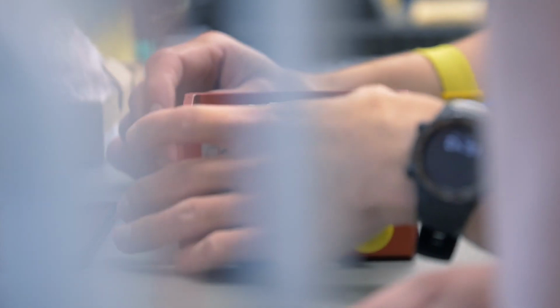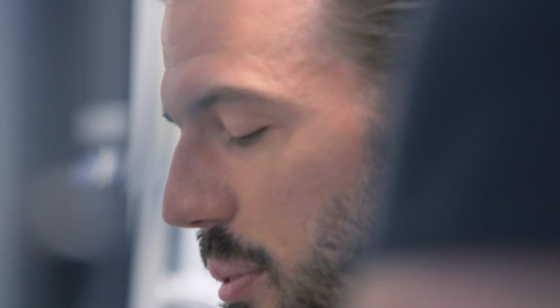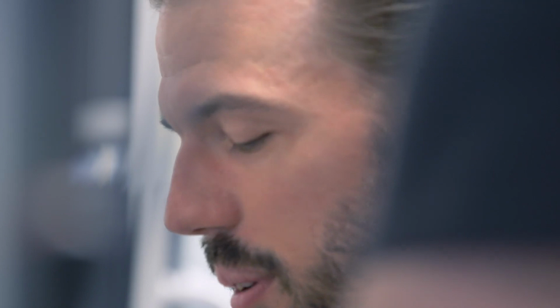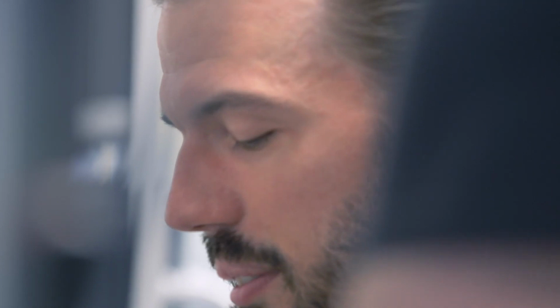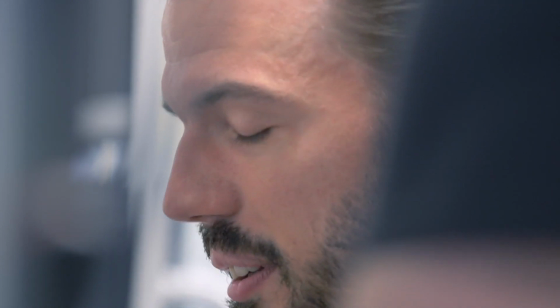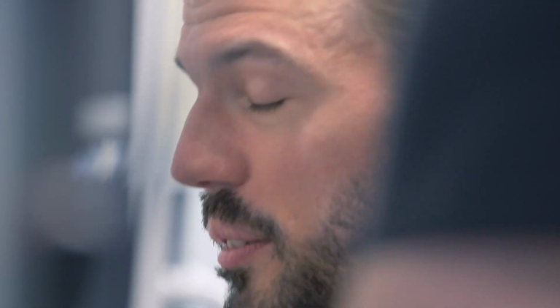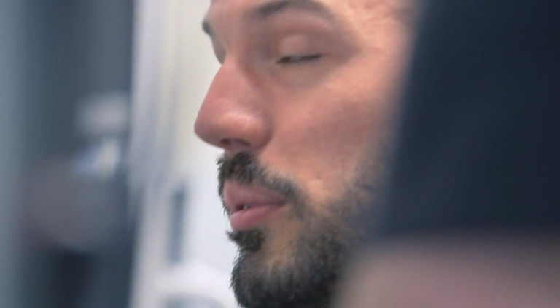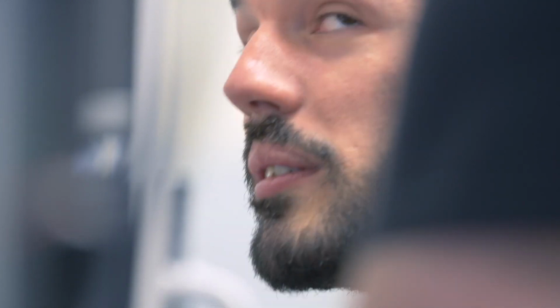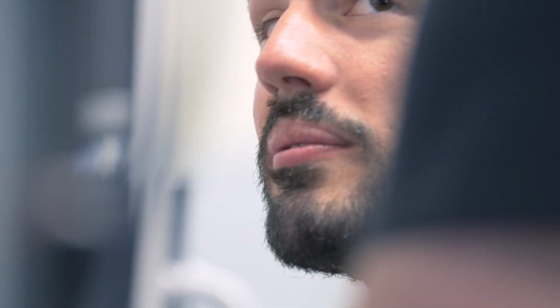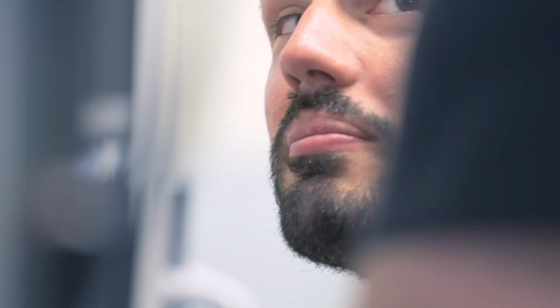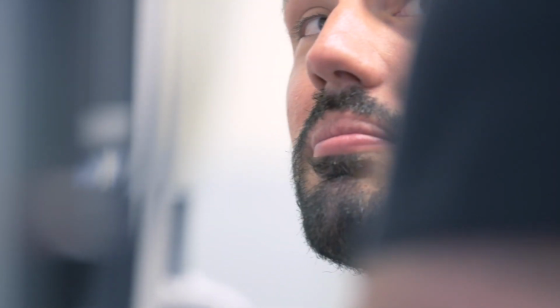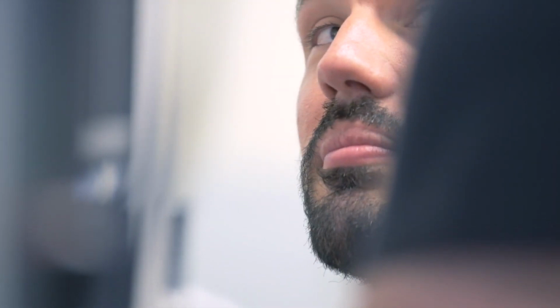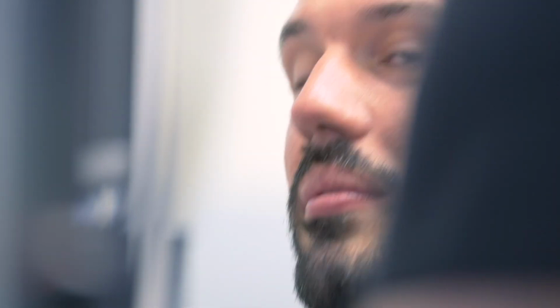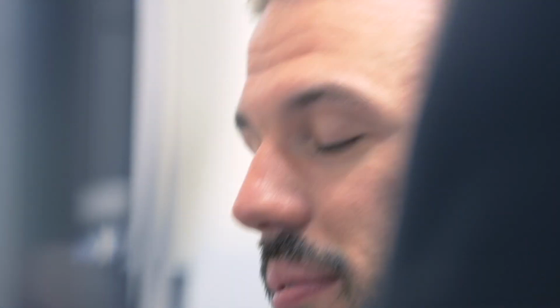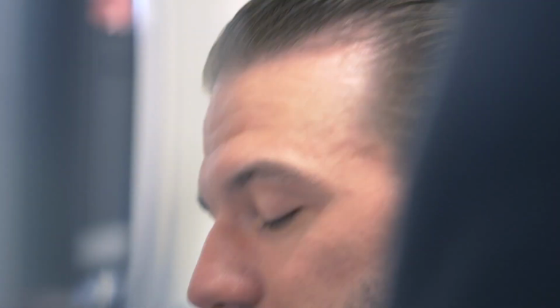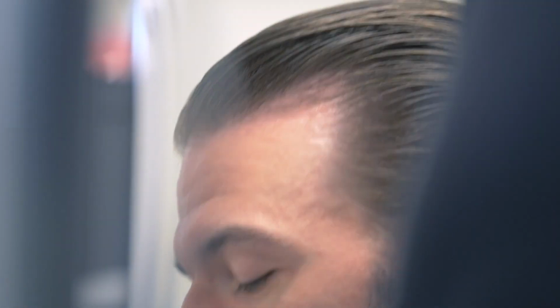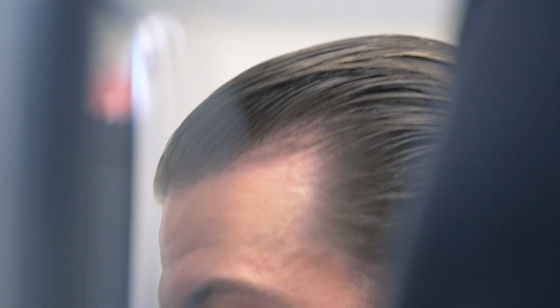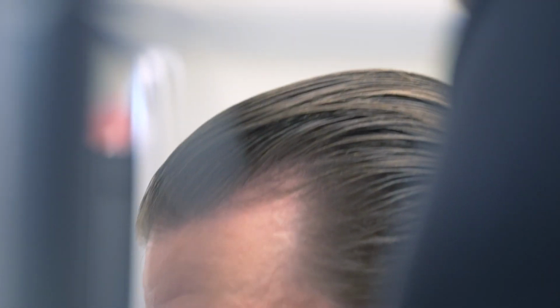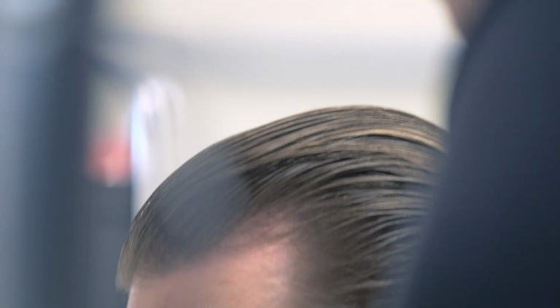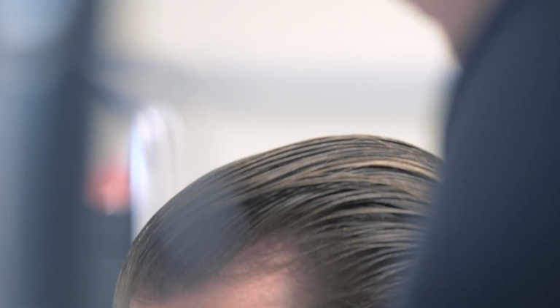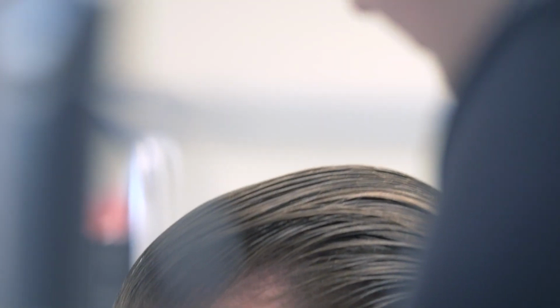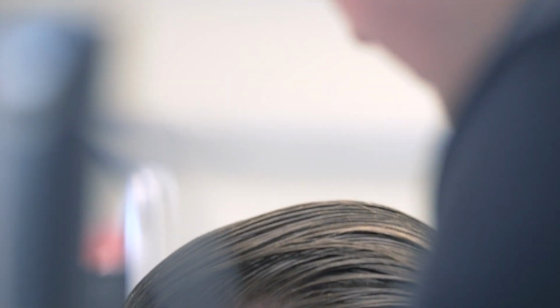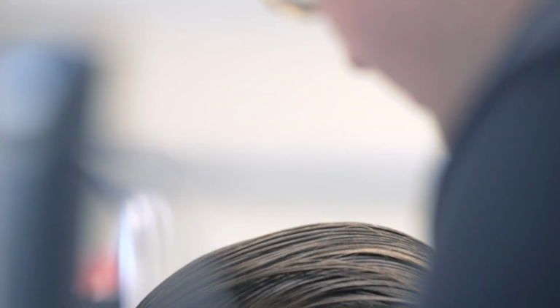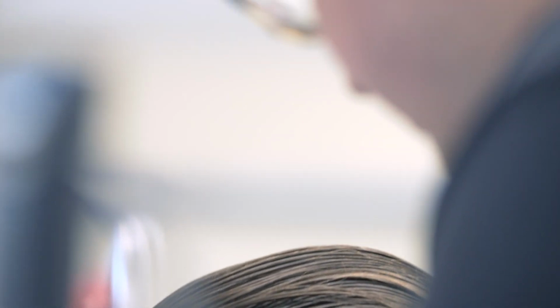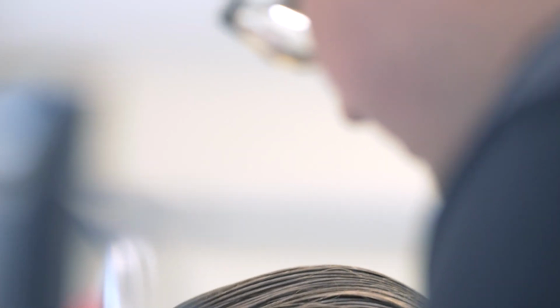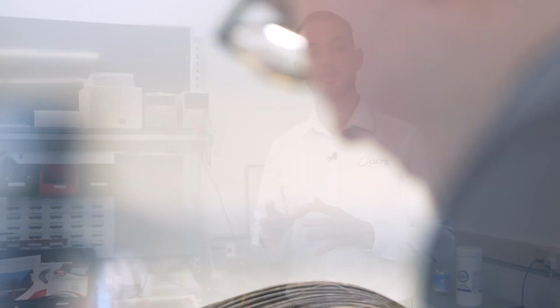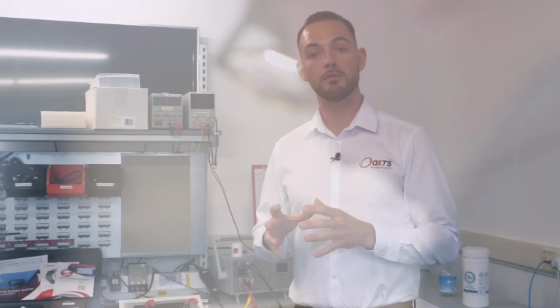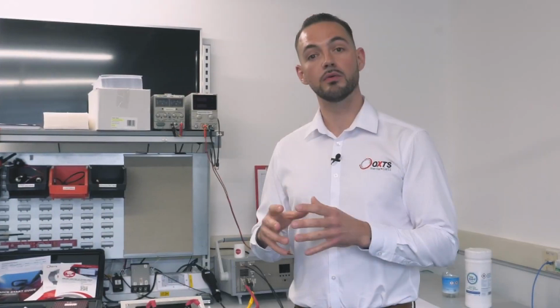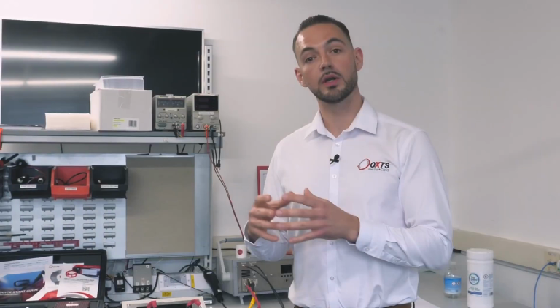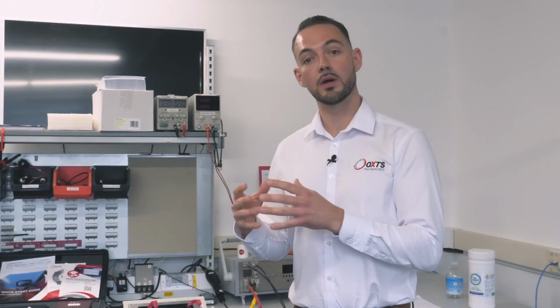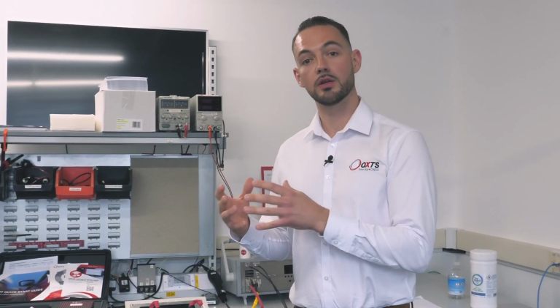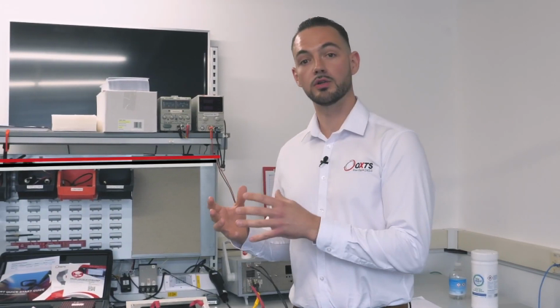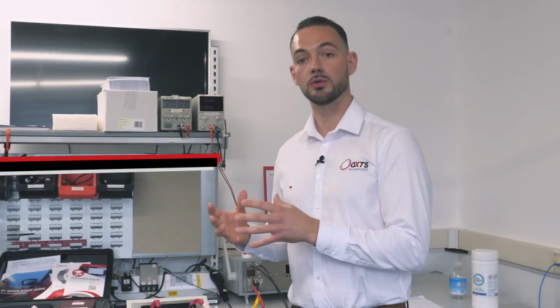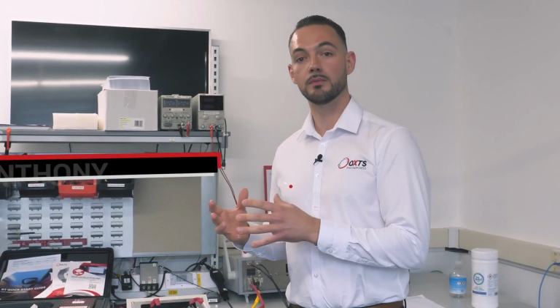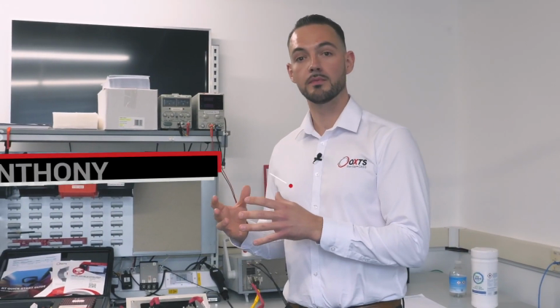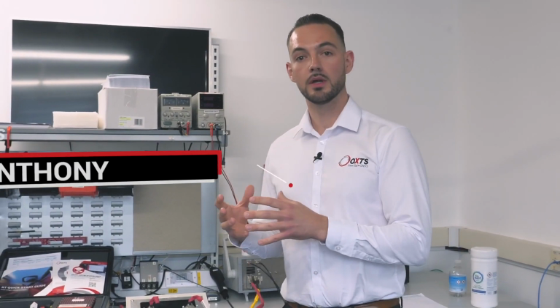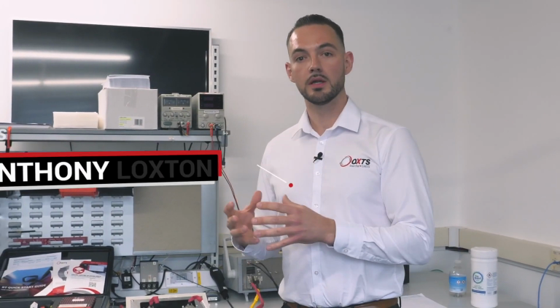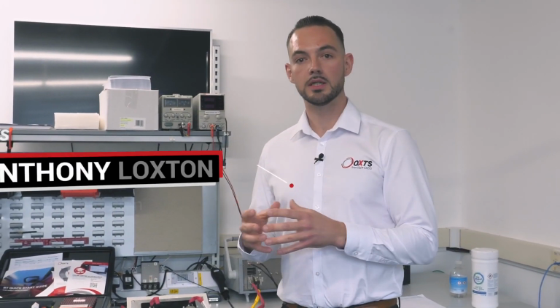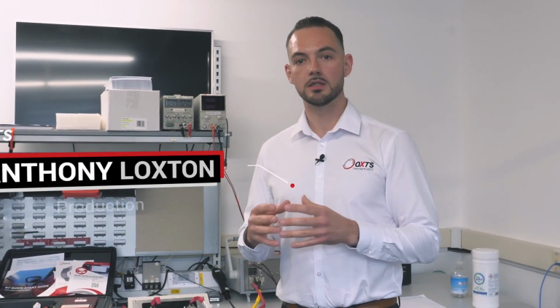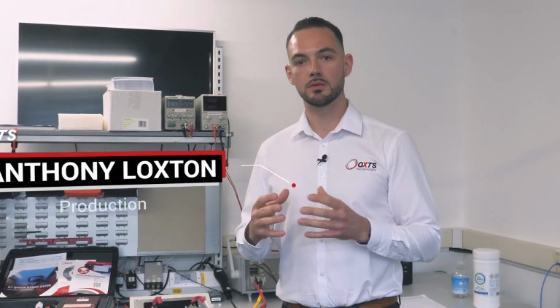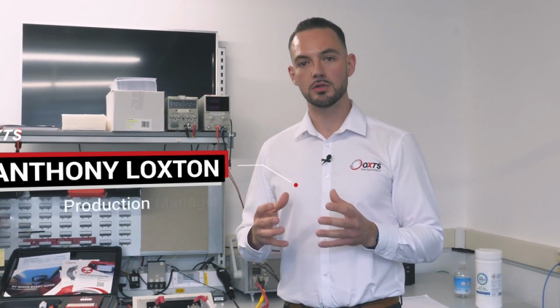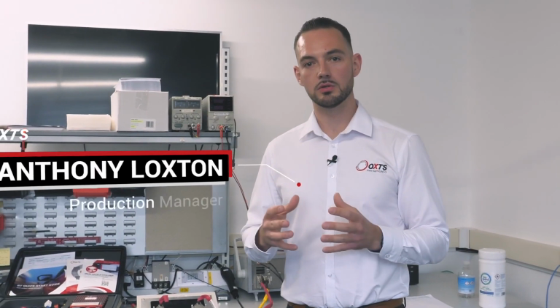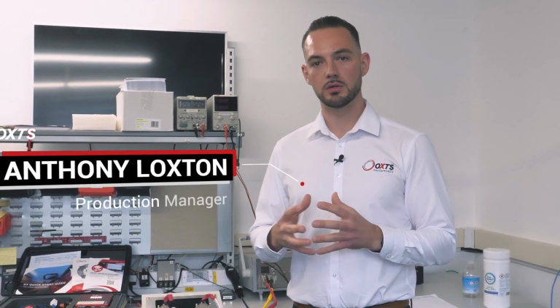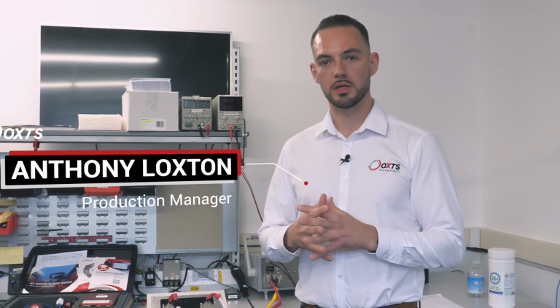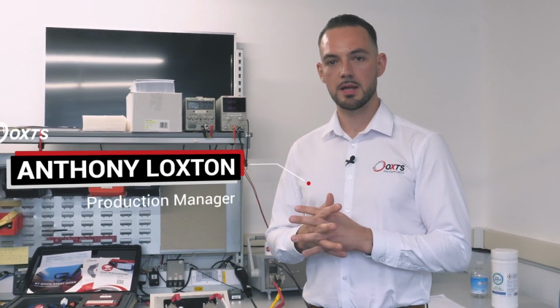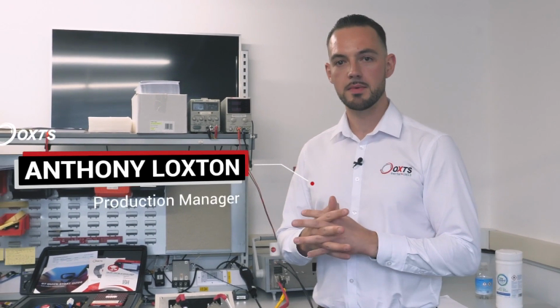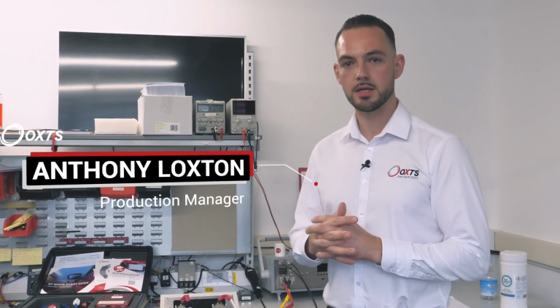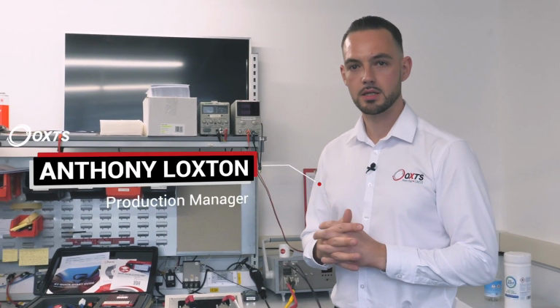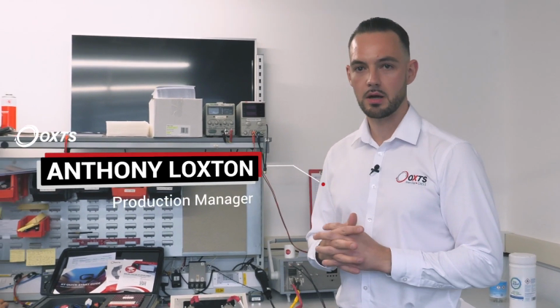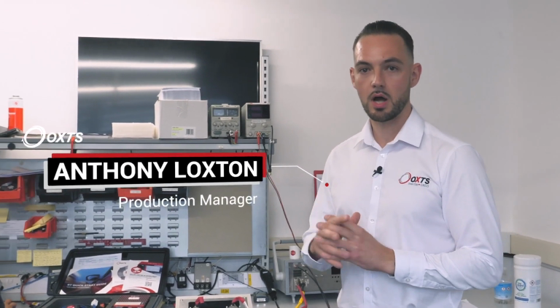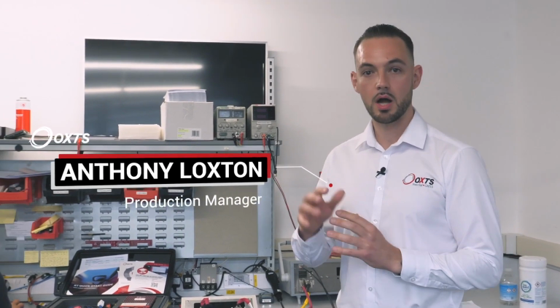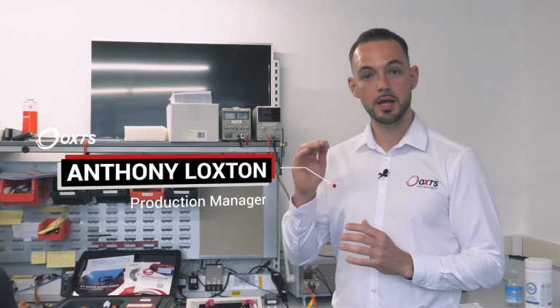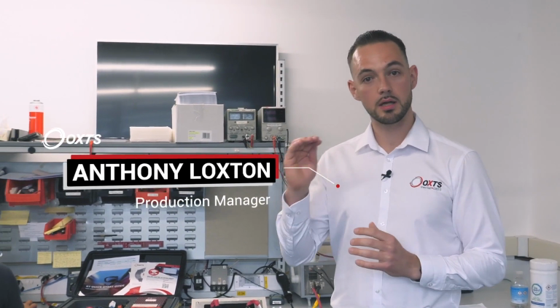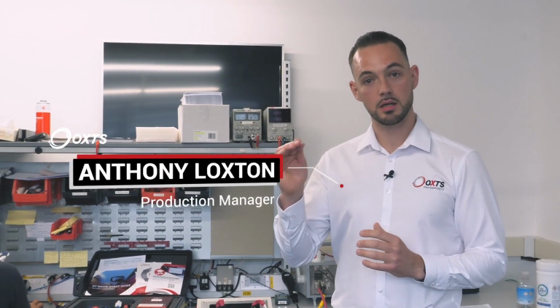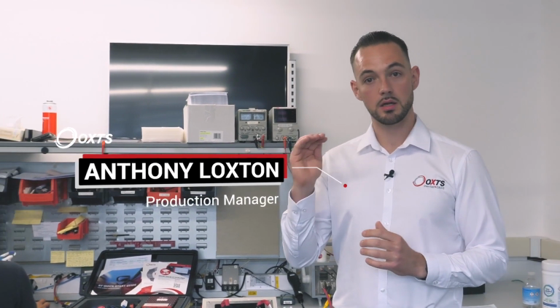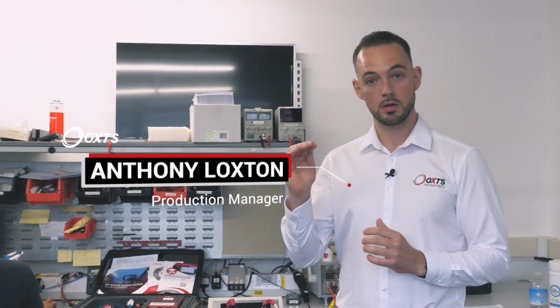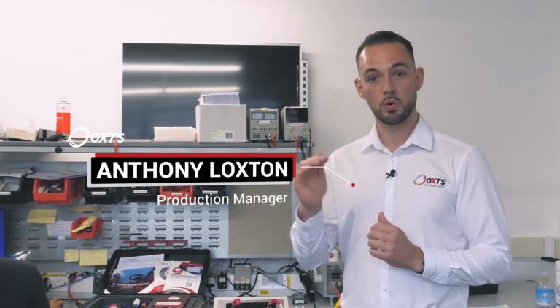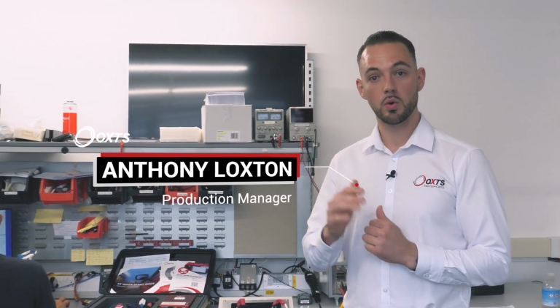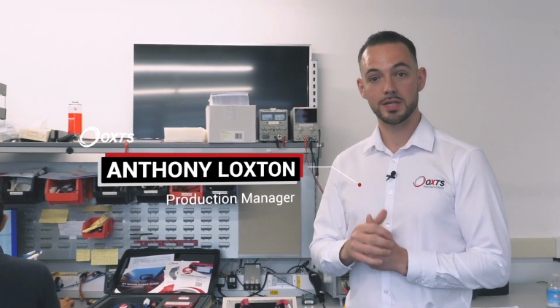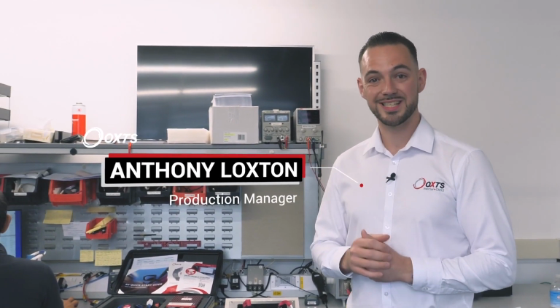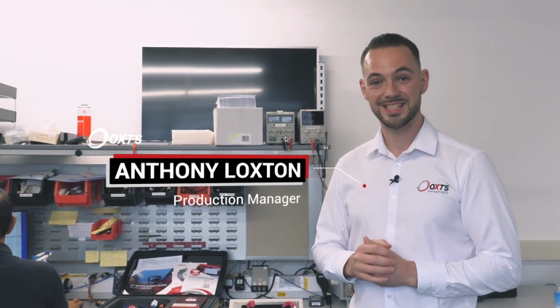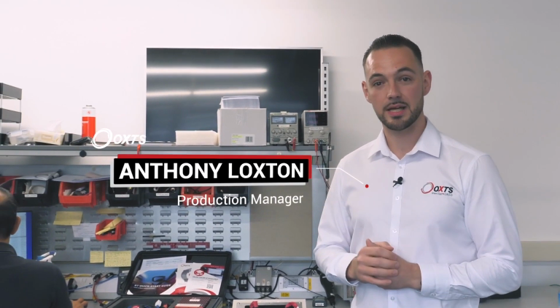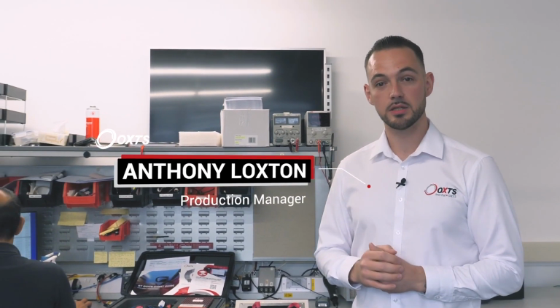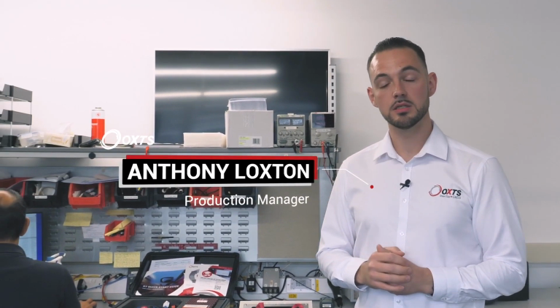This is where all customer orders go through before they go out the door. This is to ensure that they meet high quality standards.